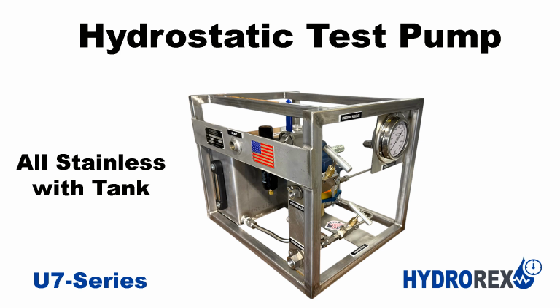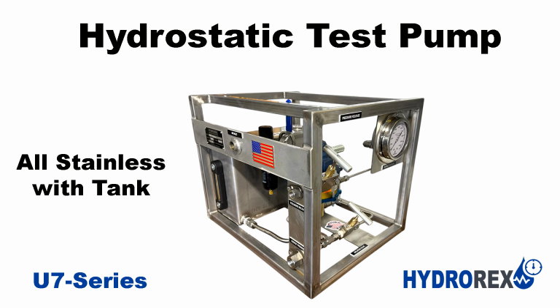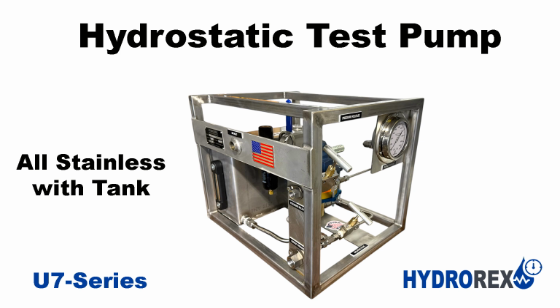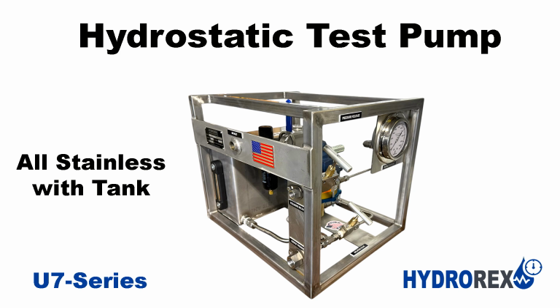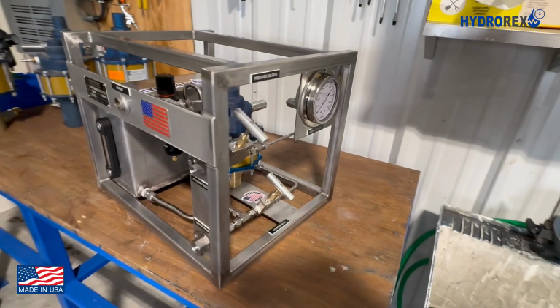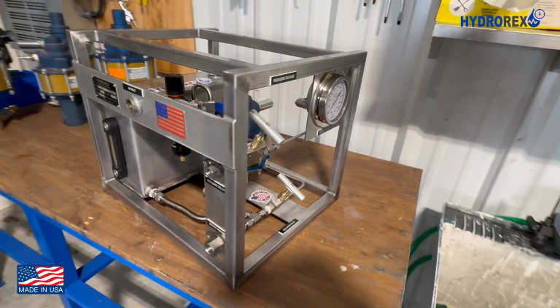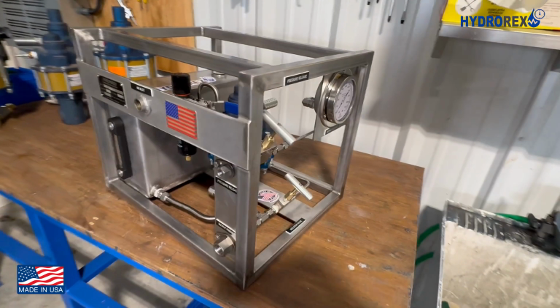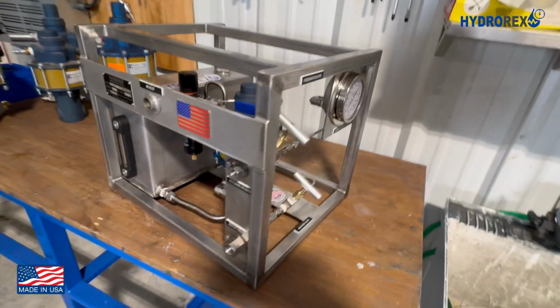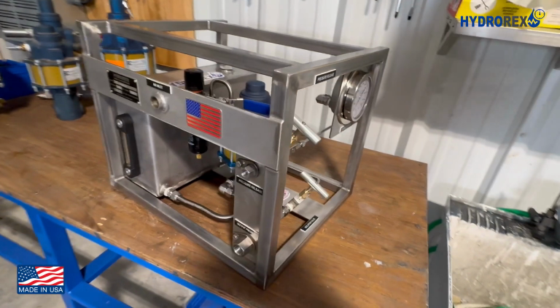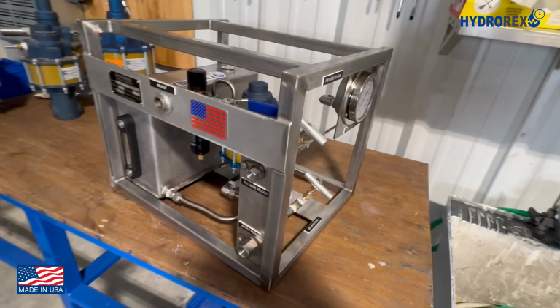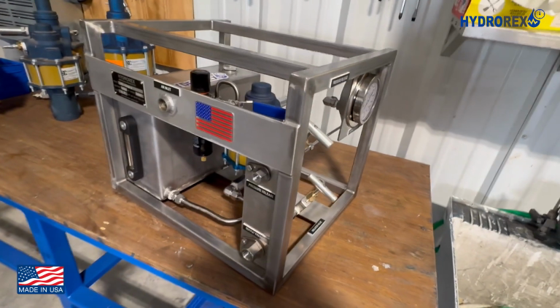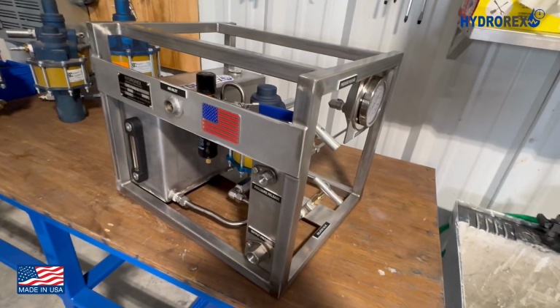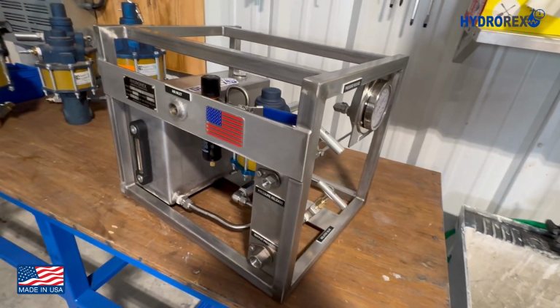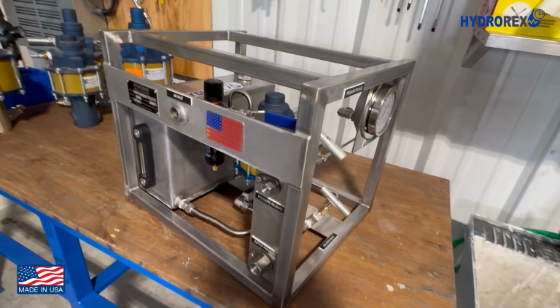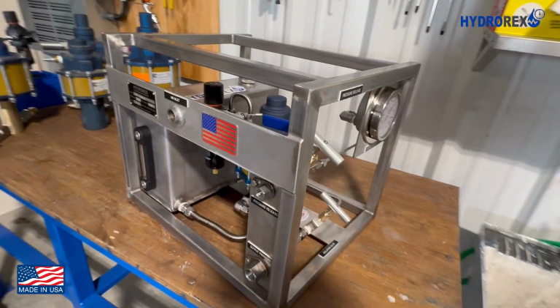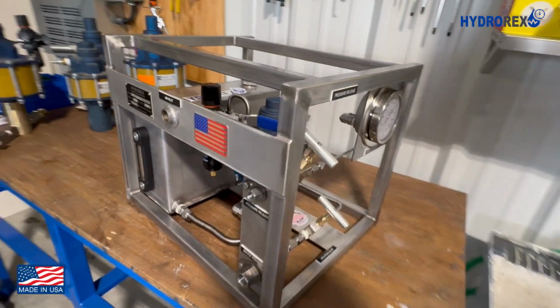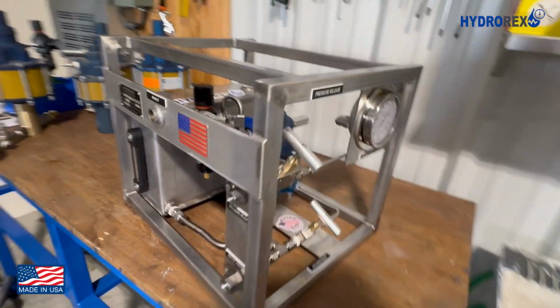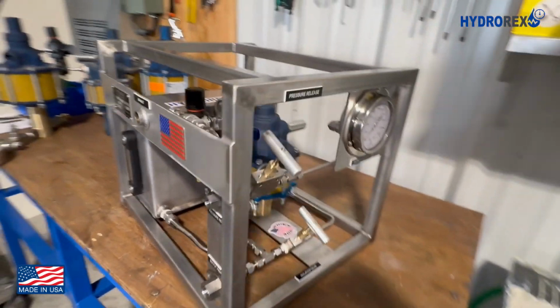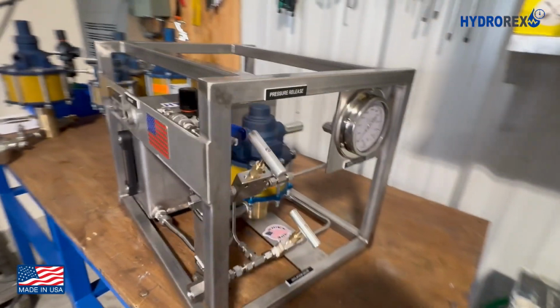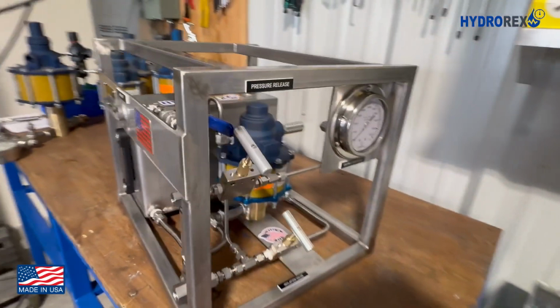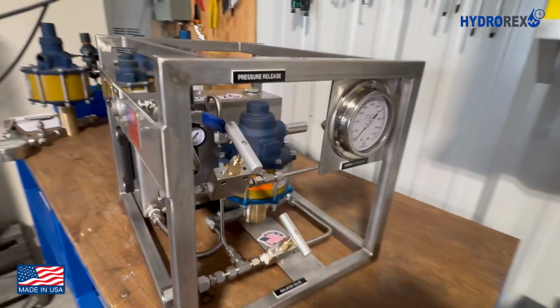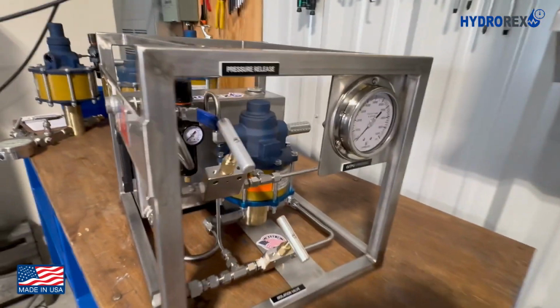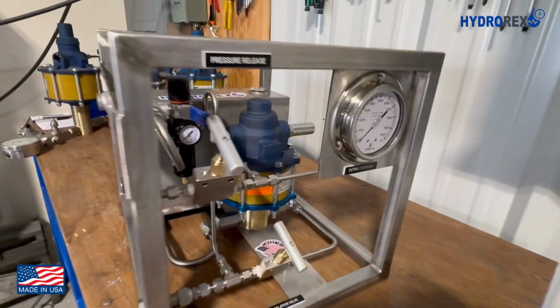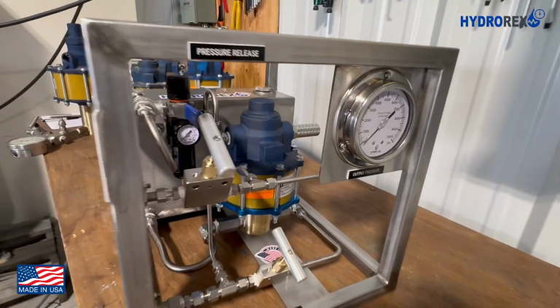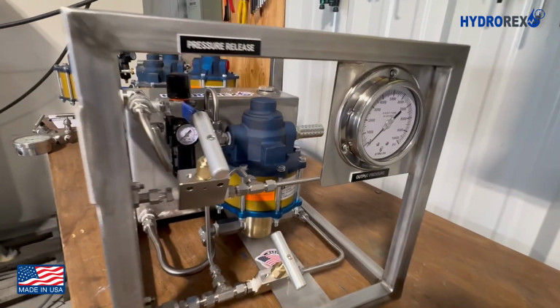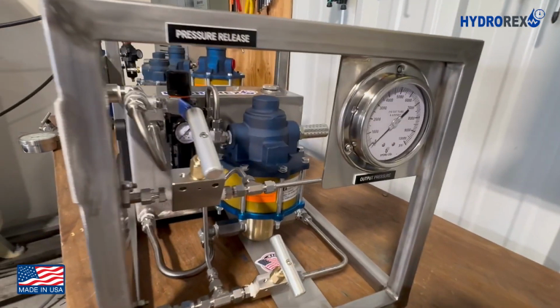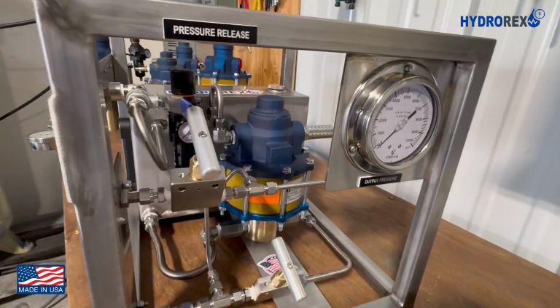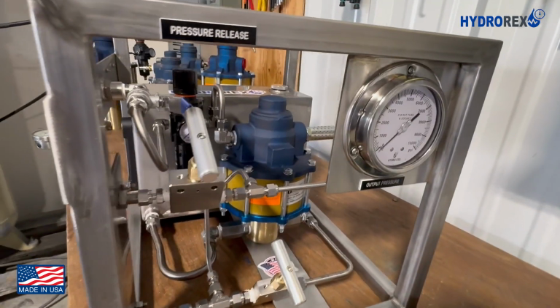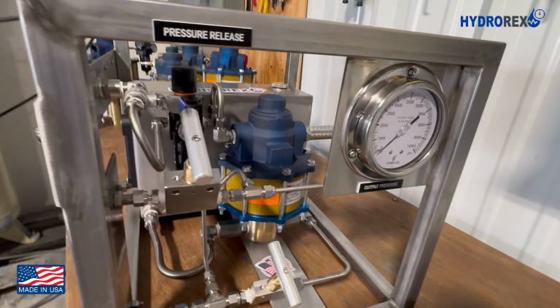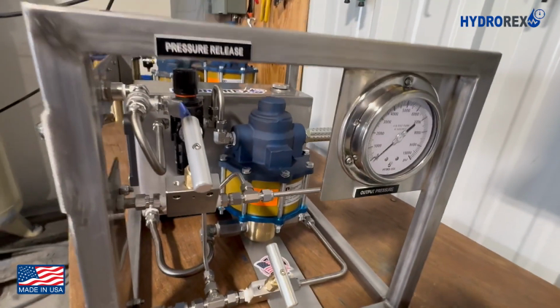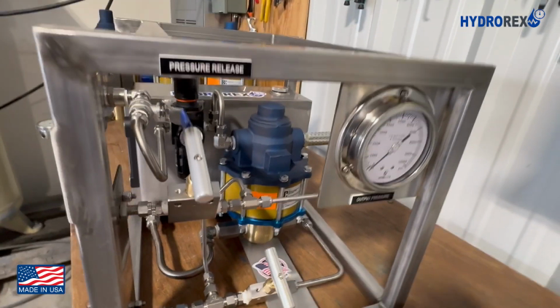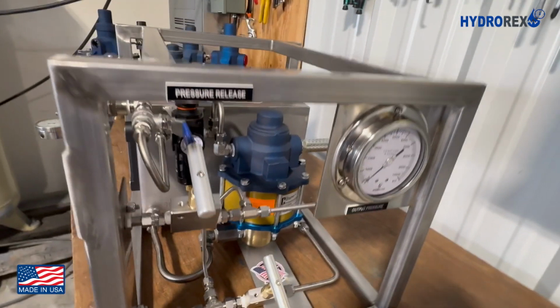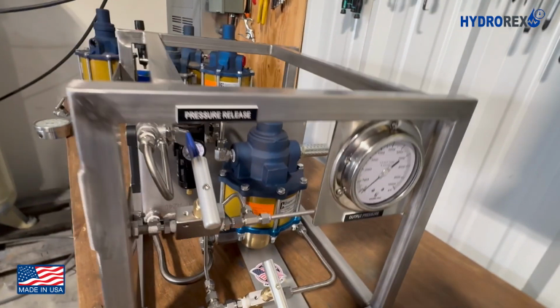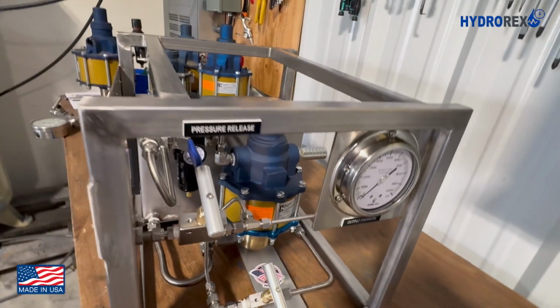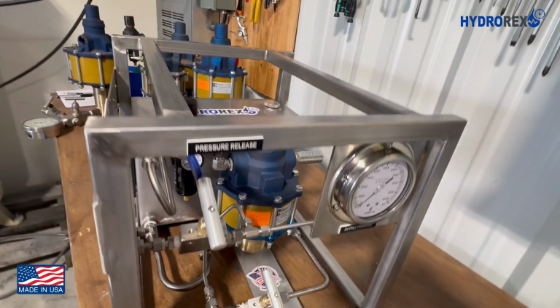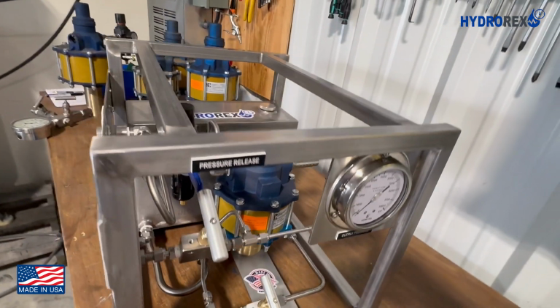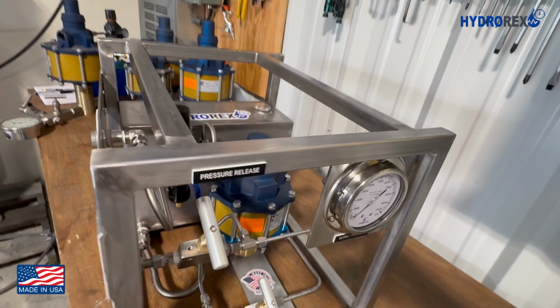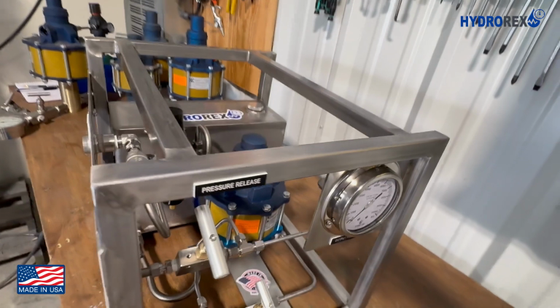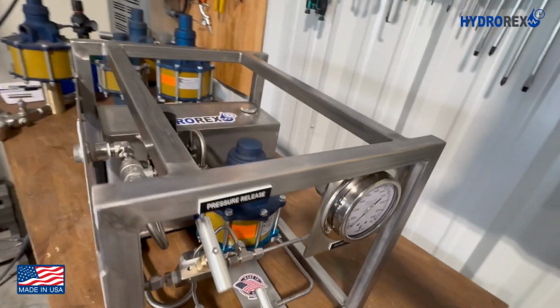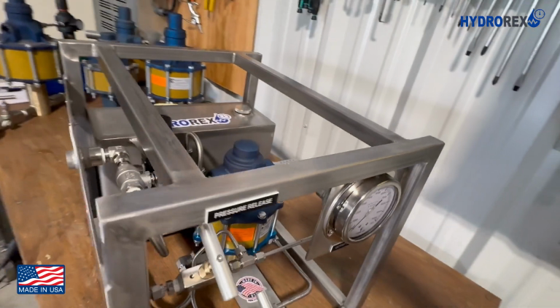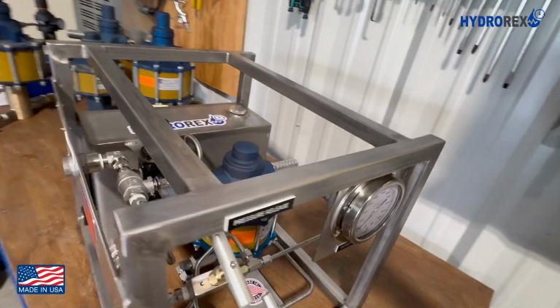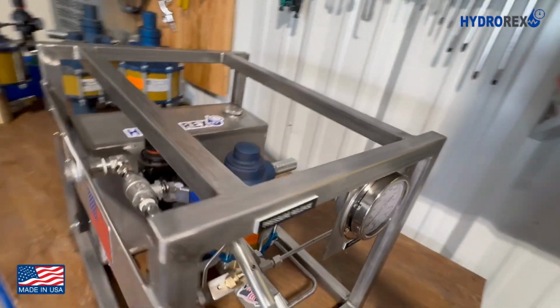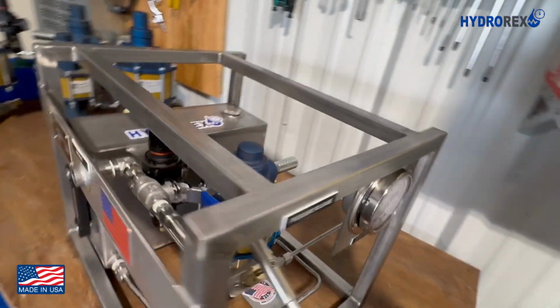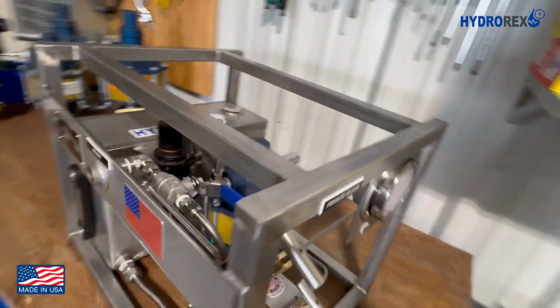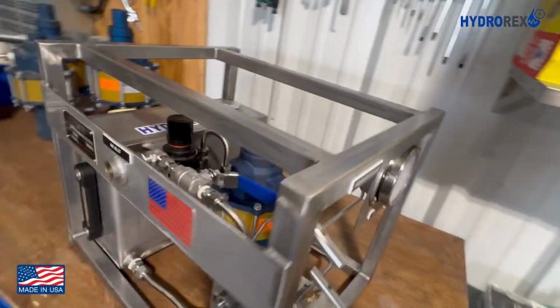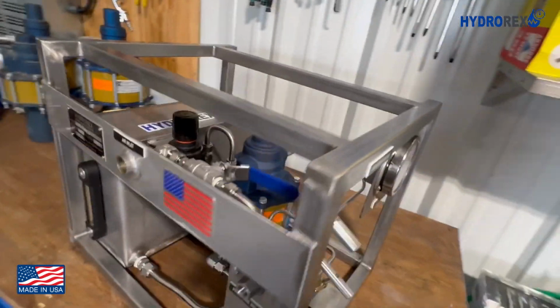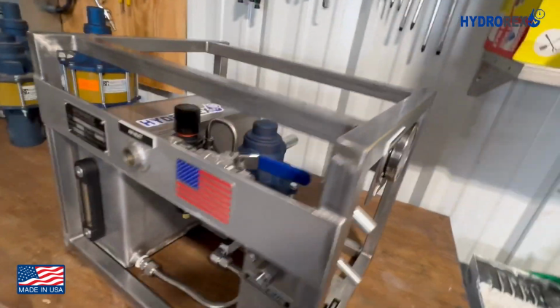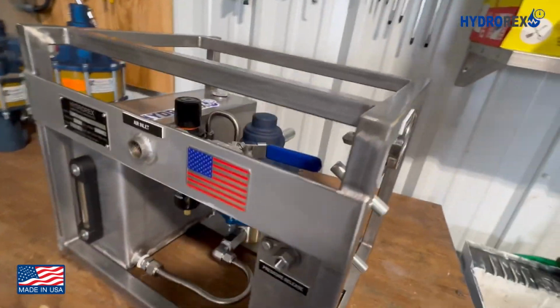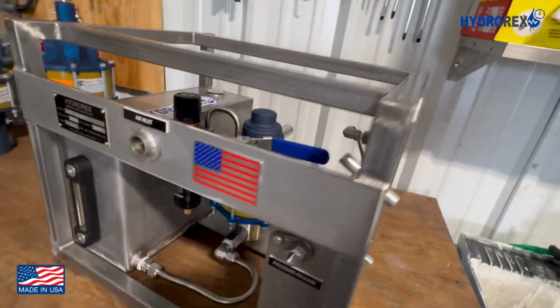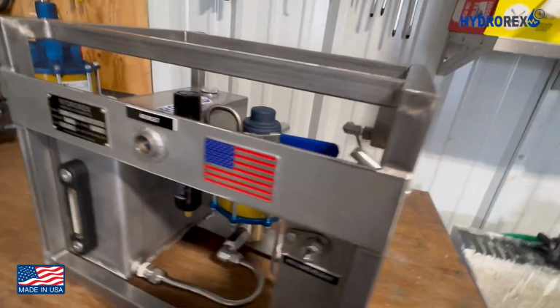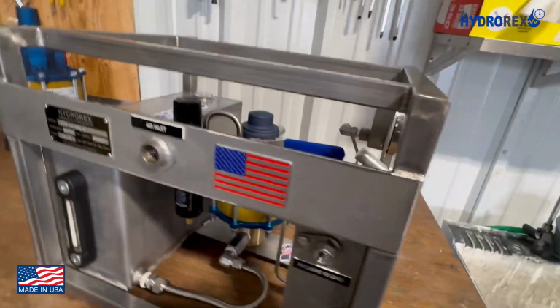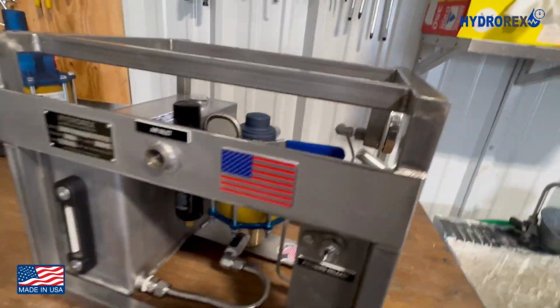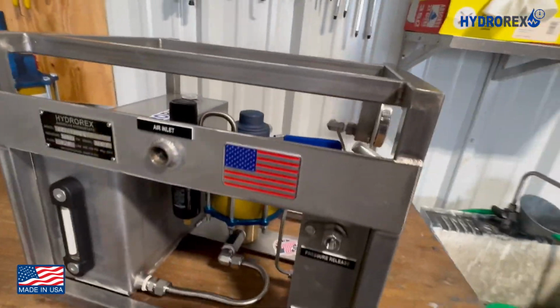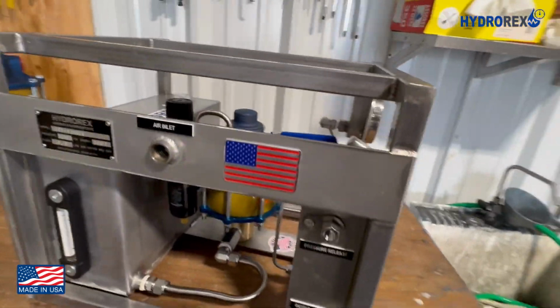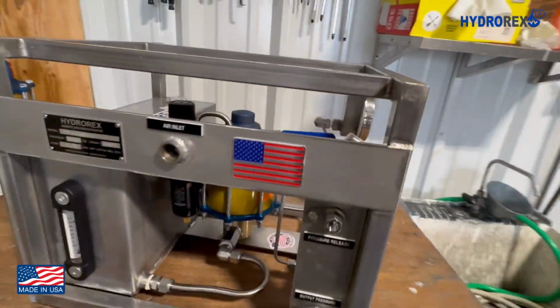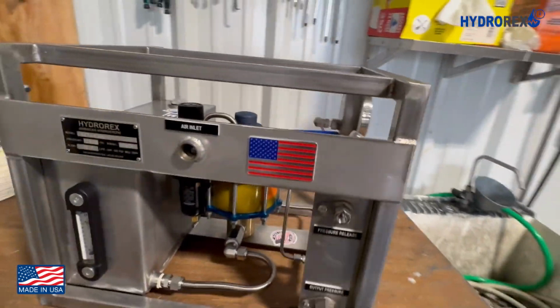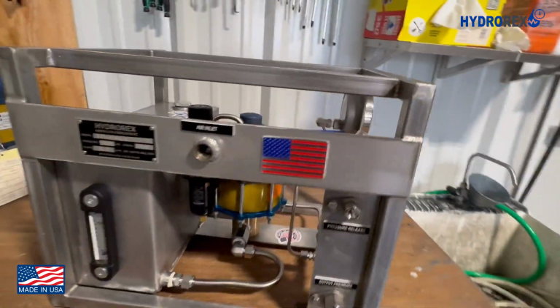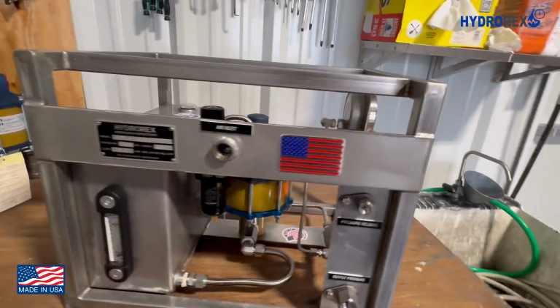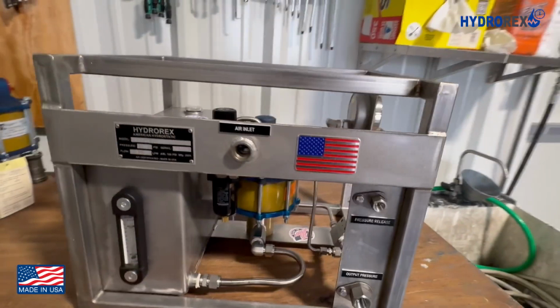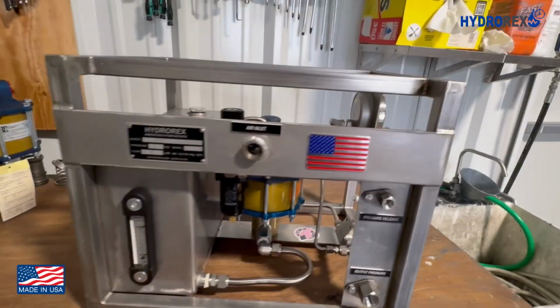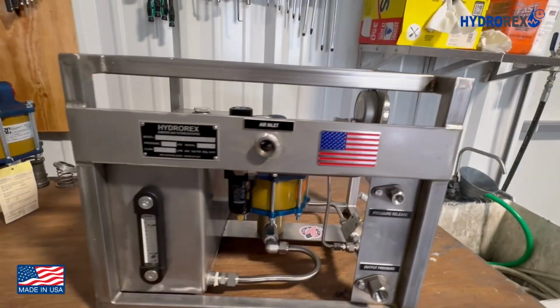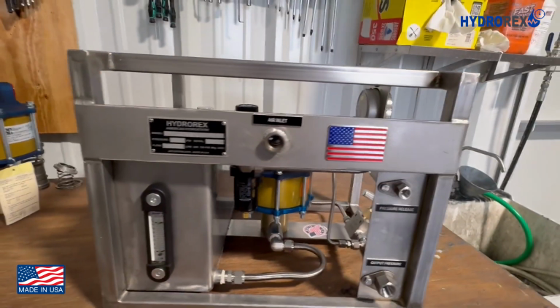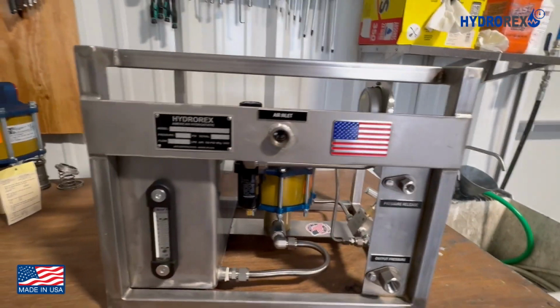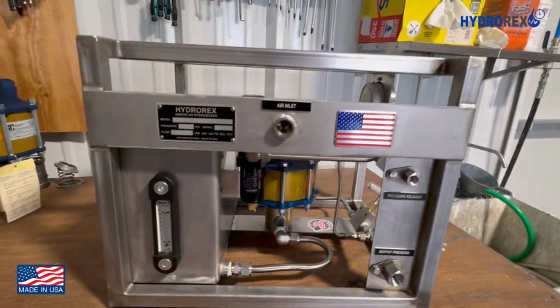This is the U7REC series model, all stainless steel anti-corrosion, with a 12-liter tank.